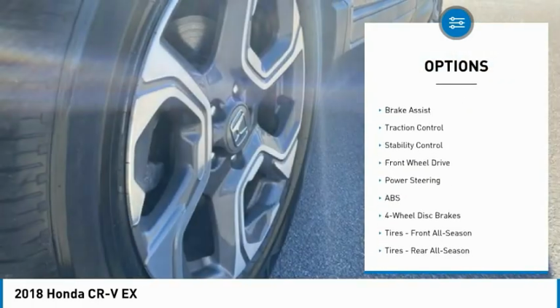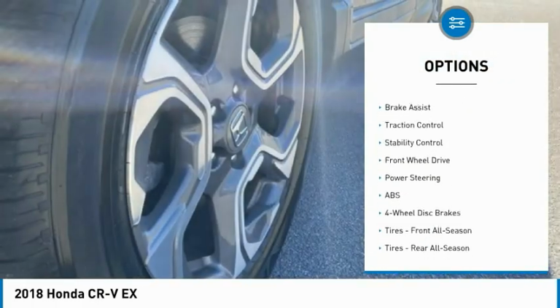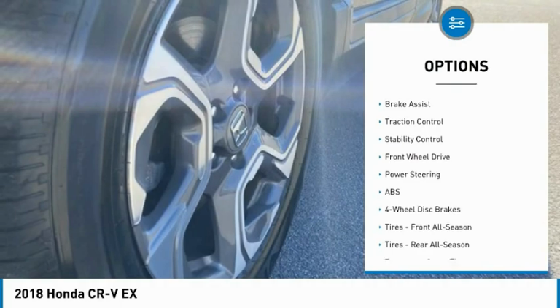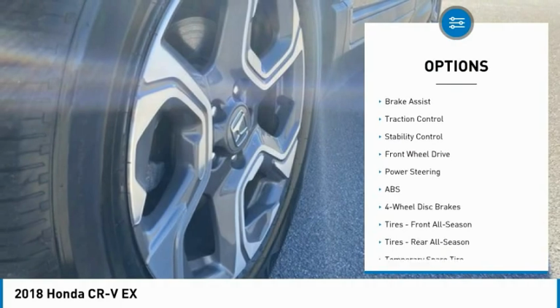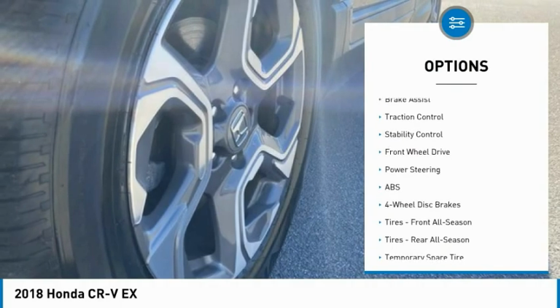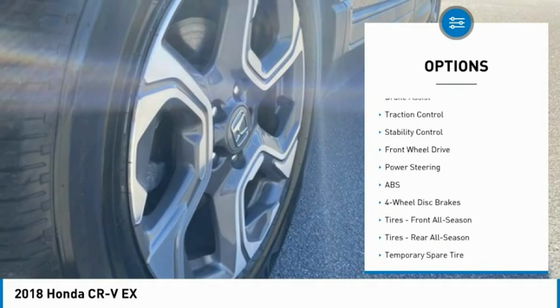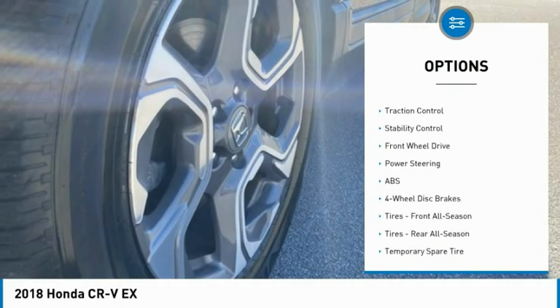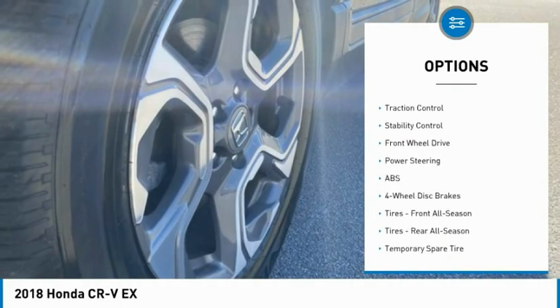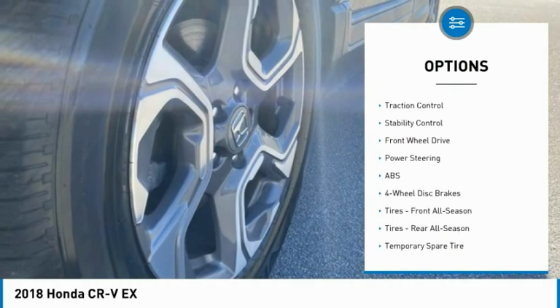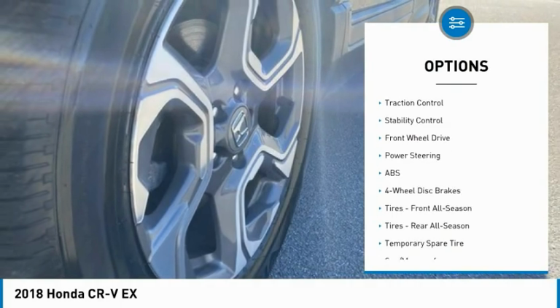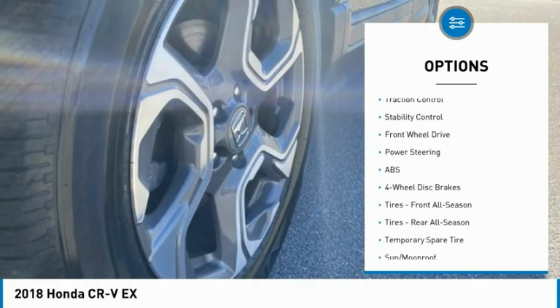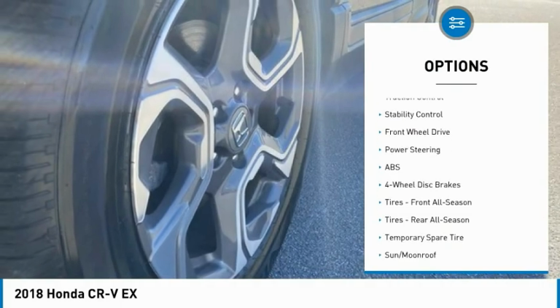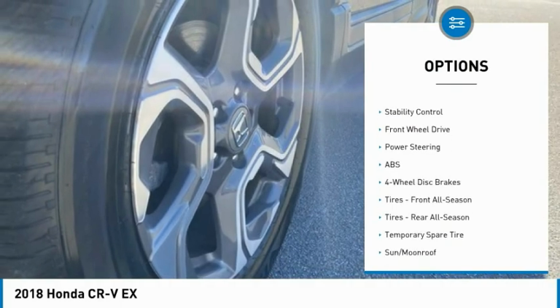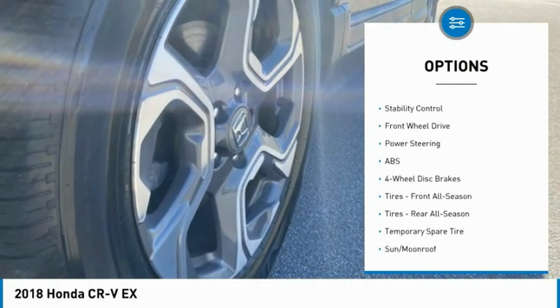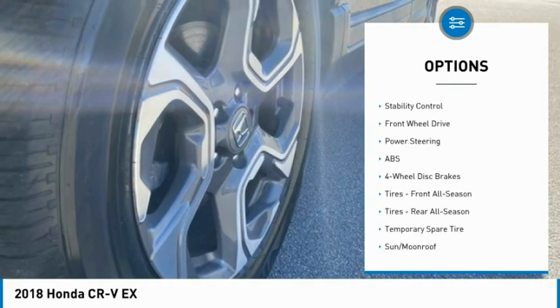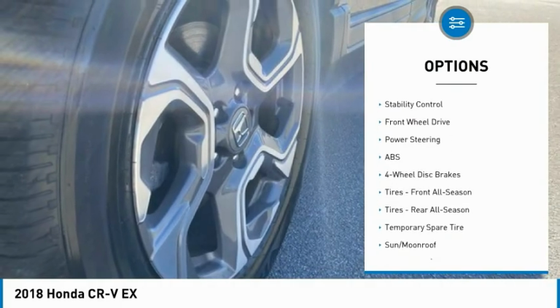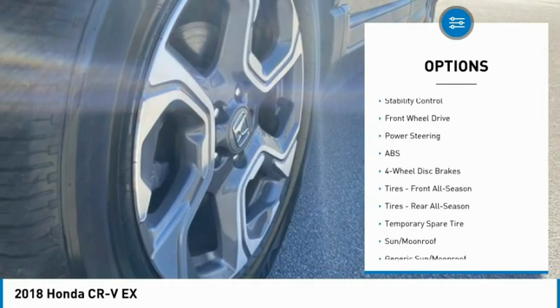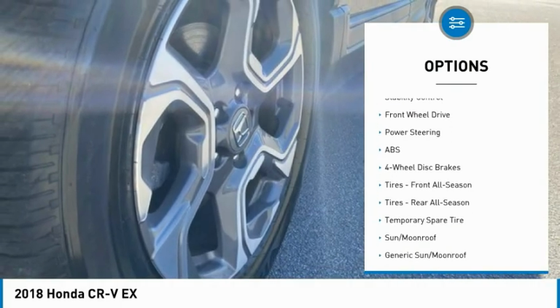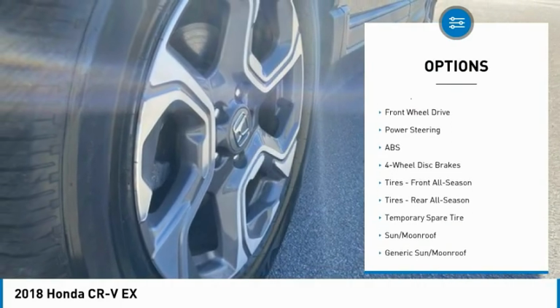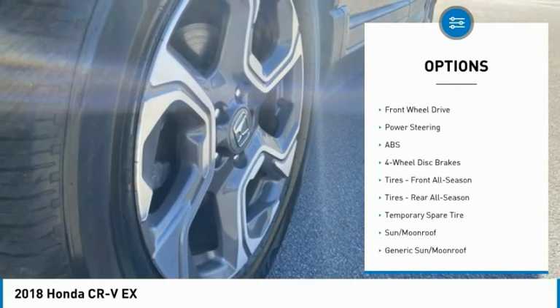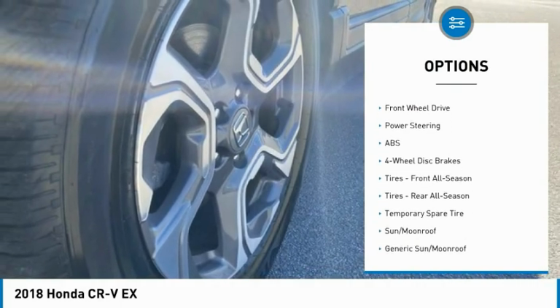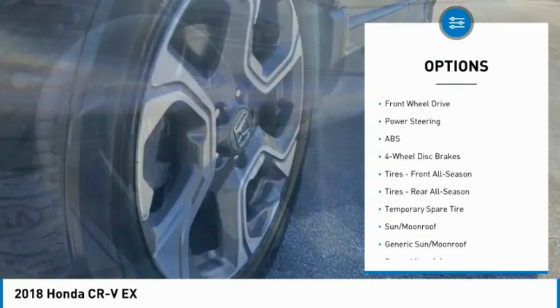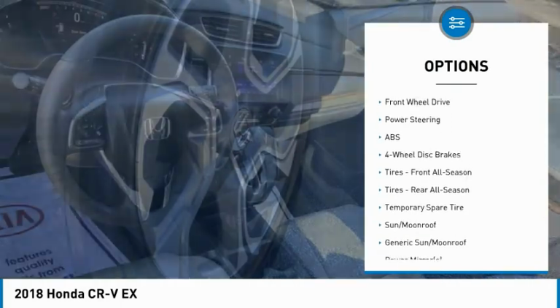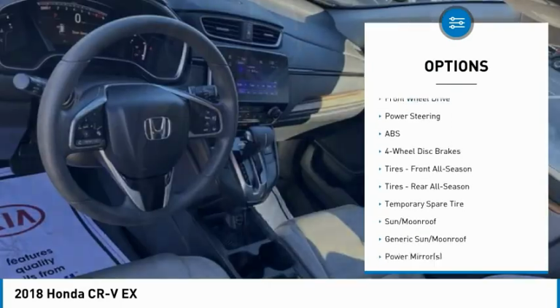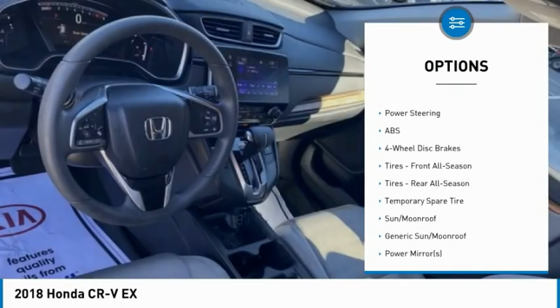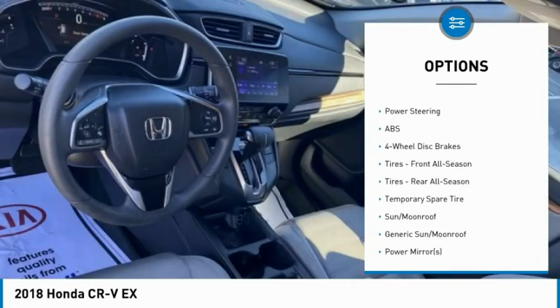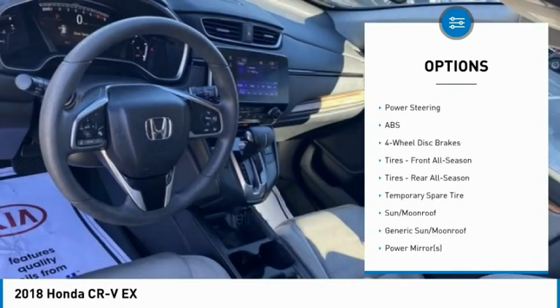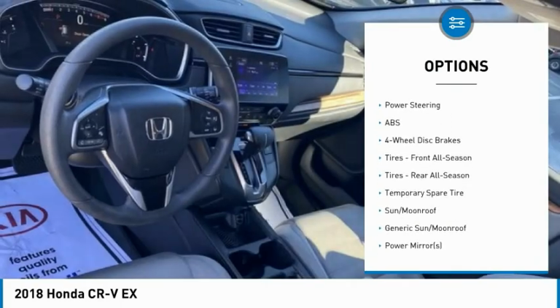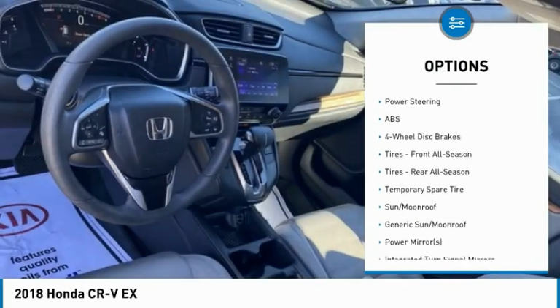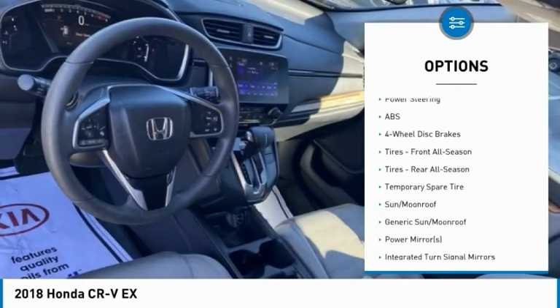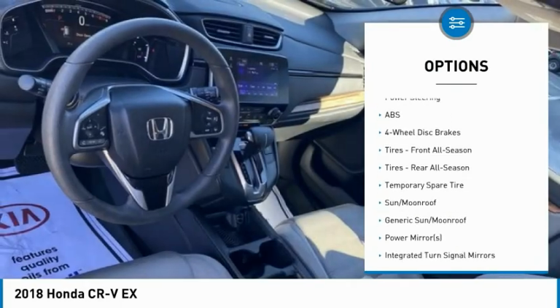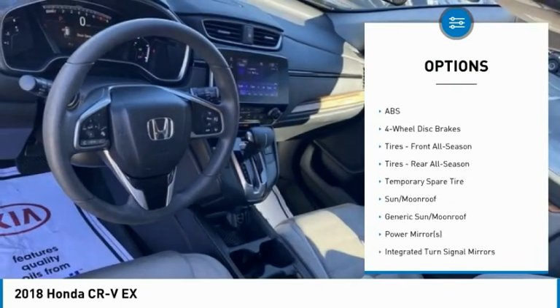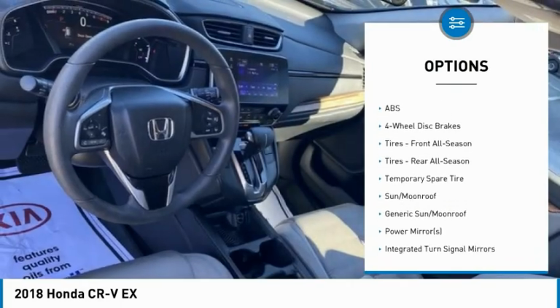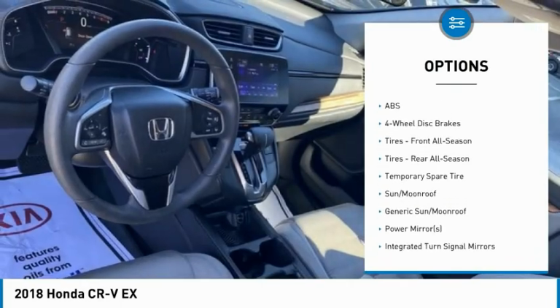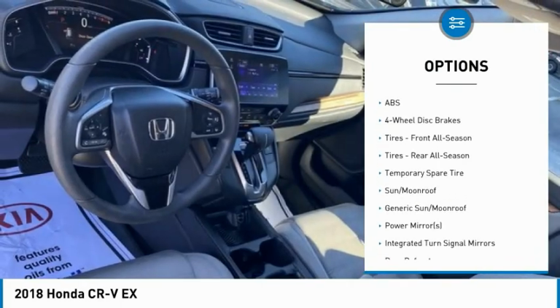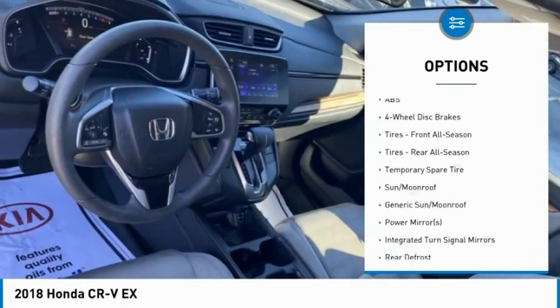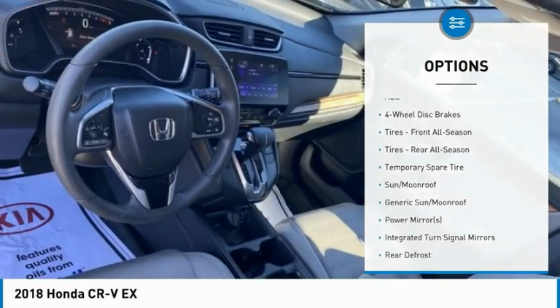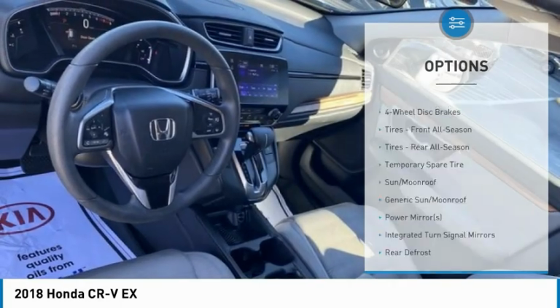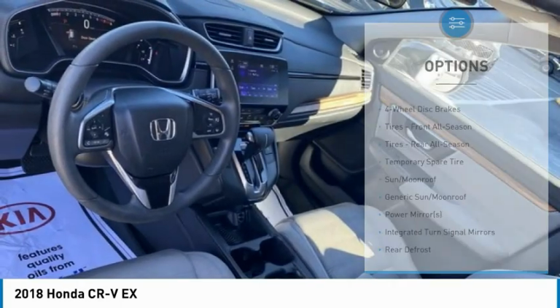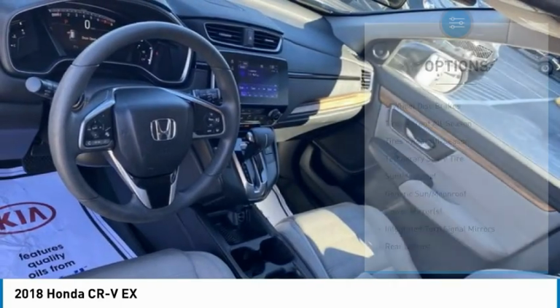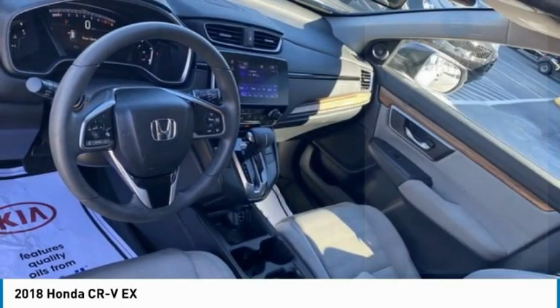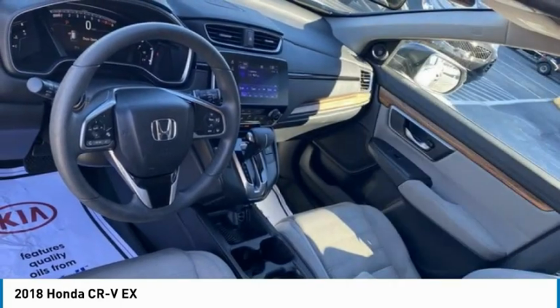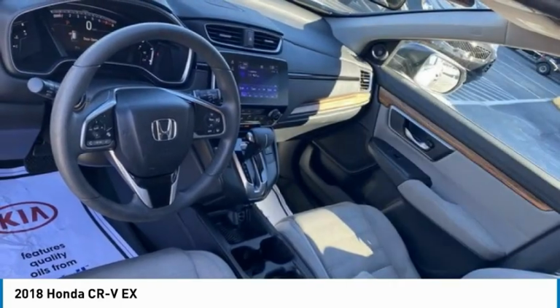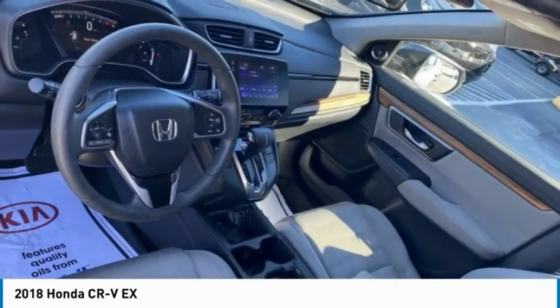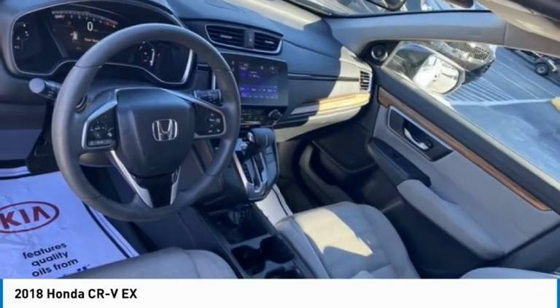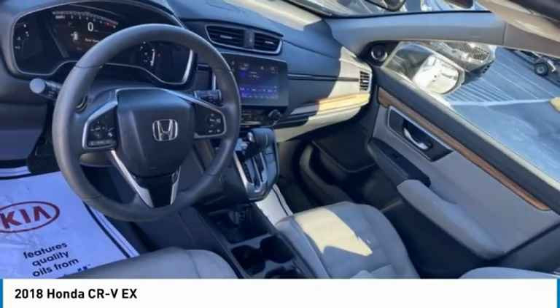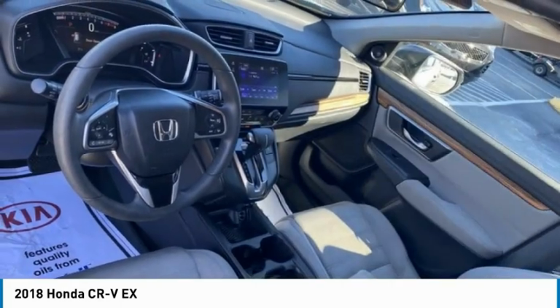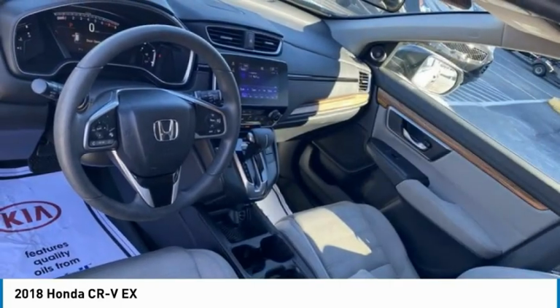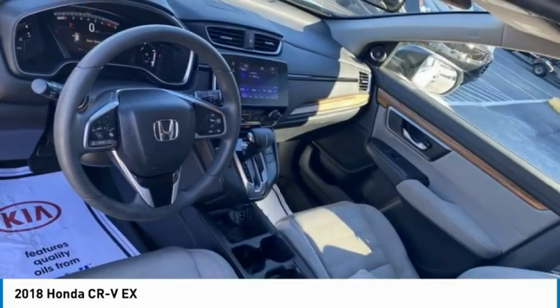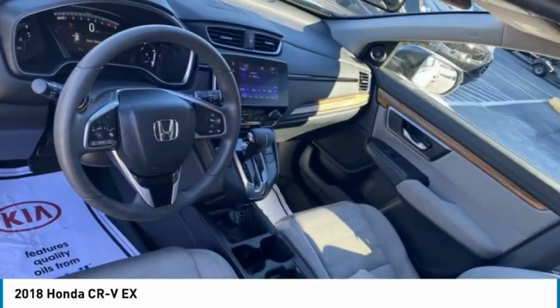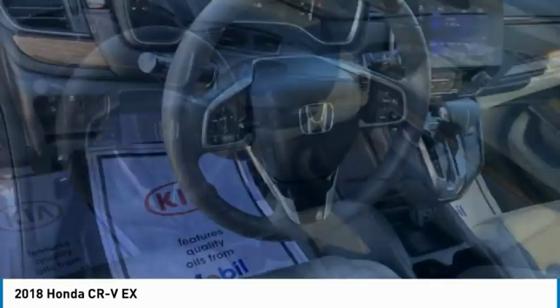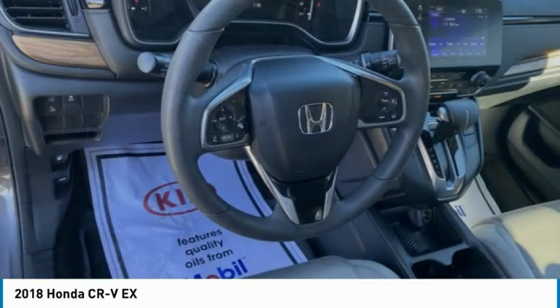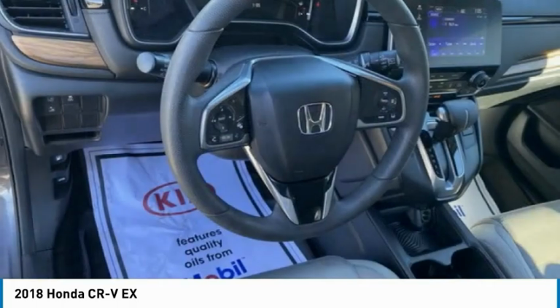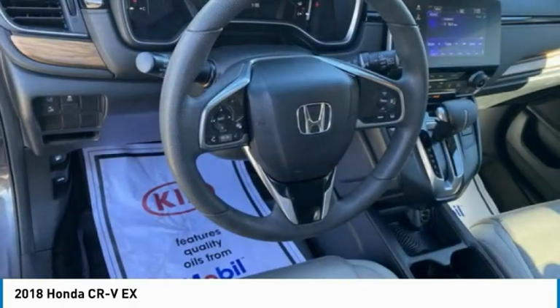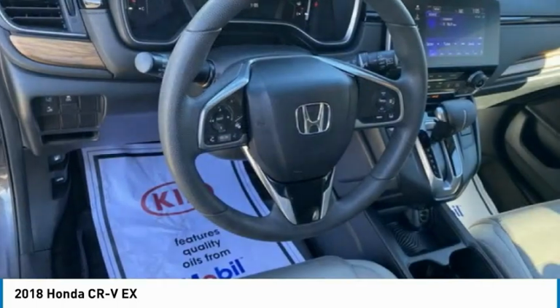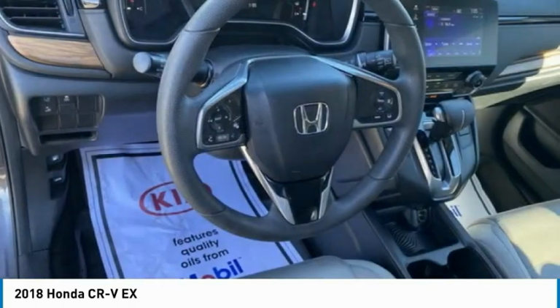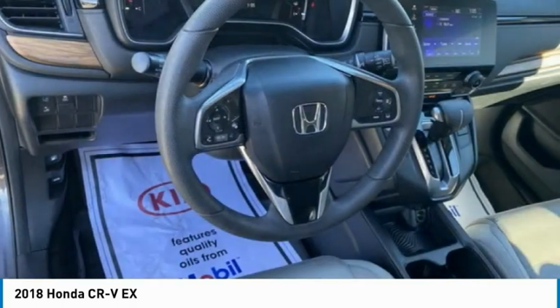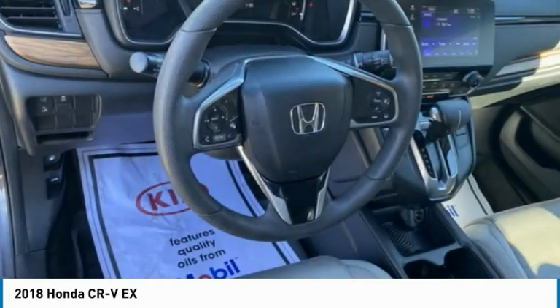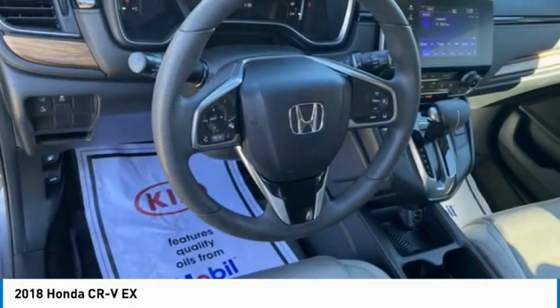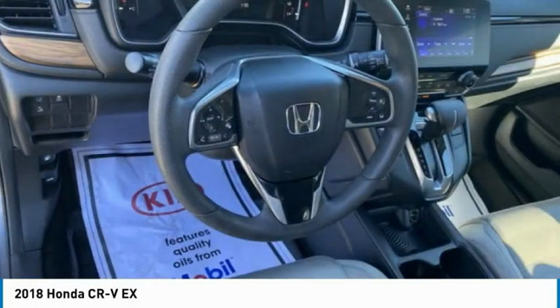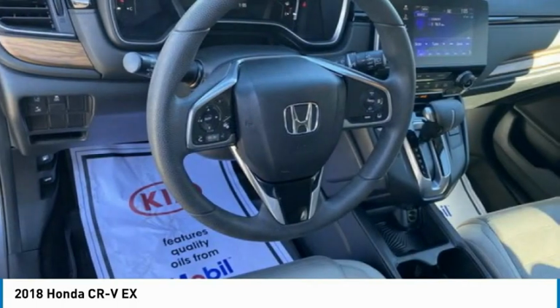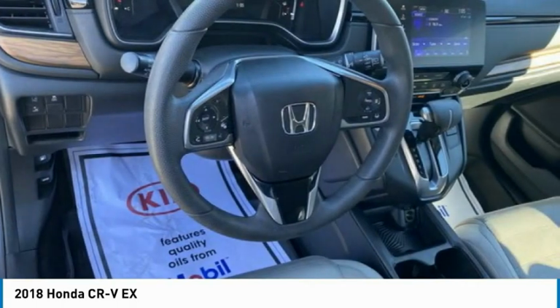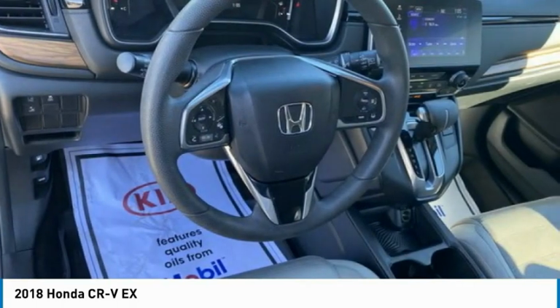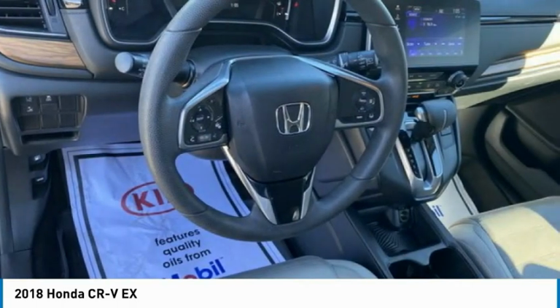Aluminum wheels, rear spoiler, remote engine start, brake assist, traction control, and stability control.